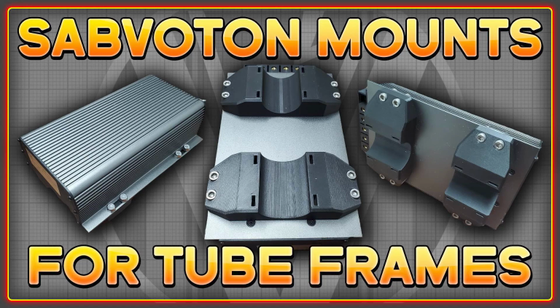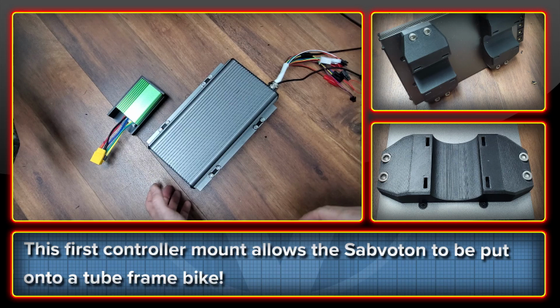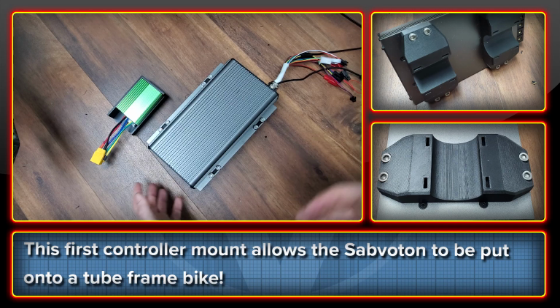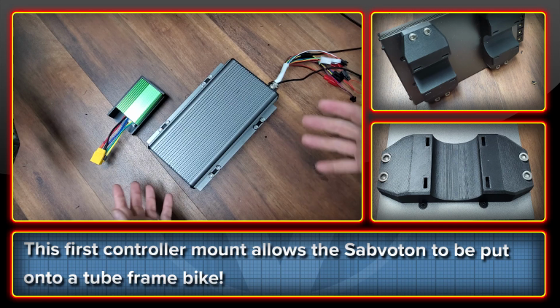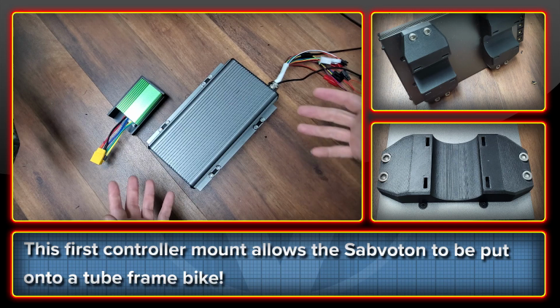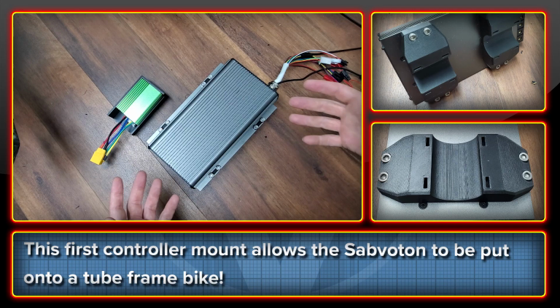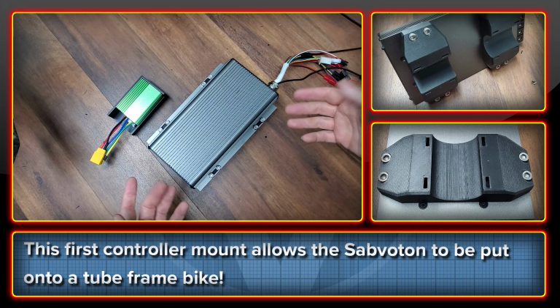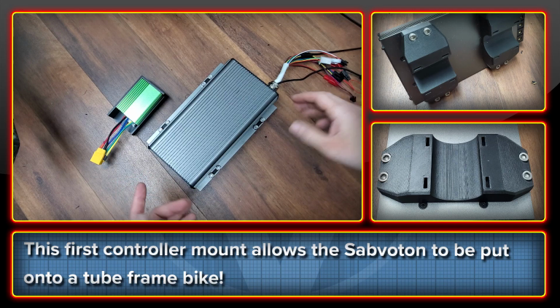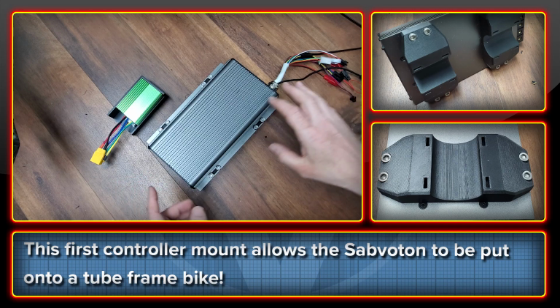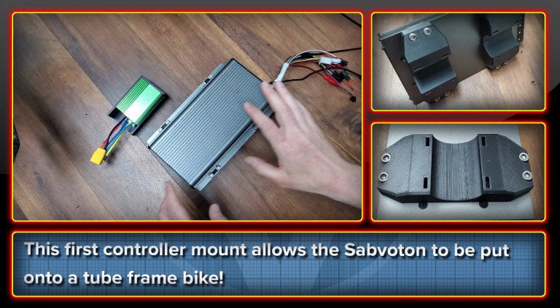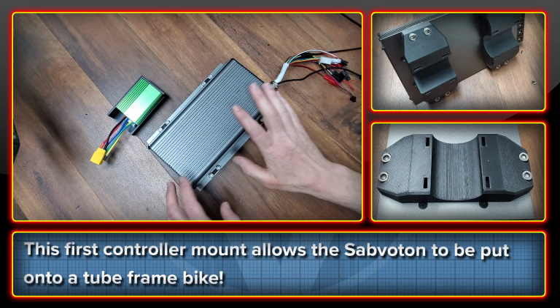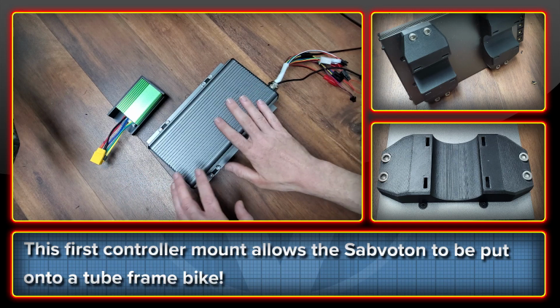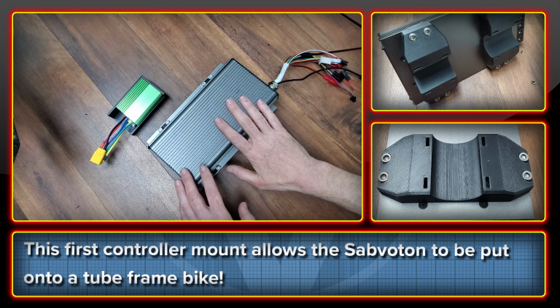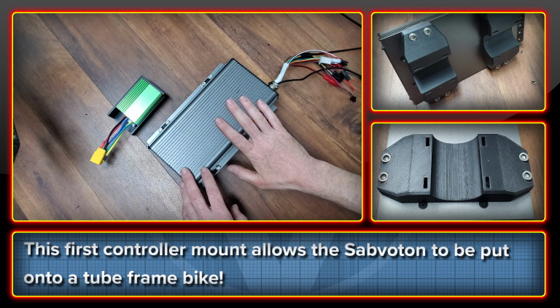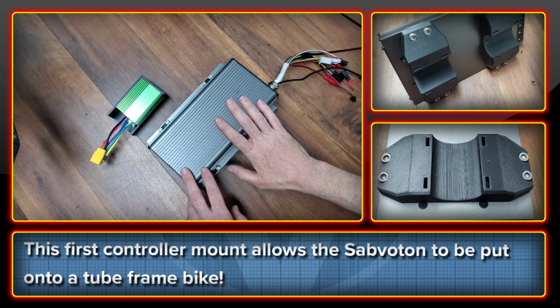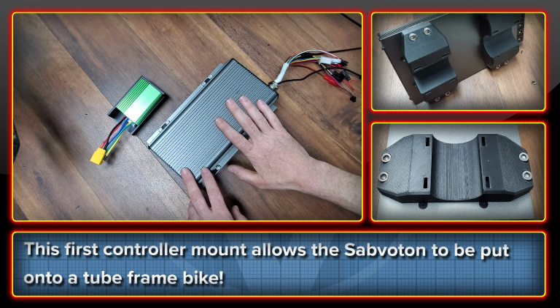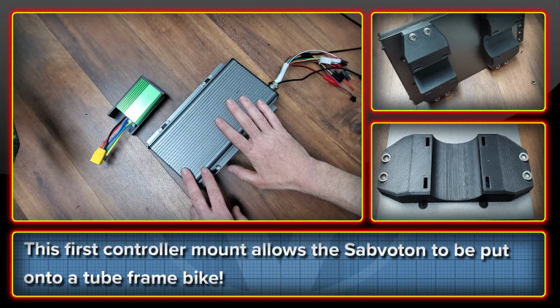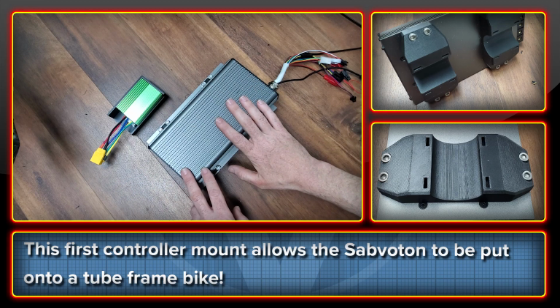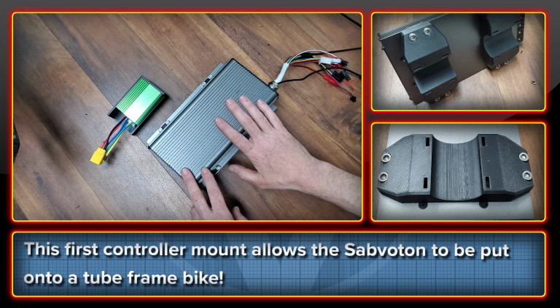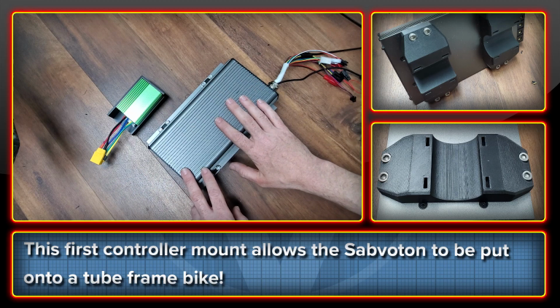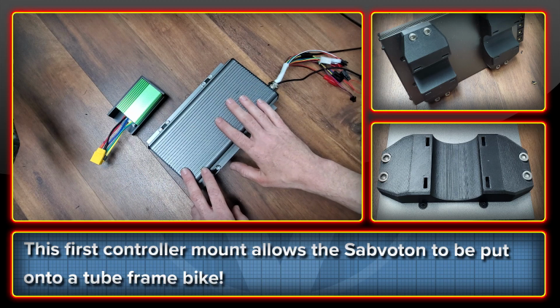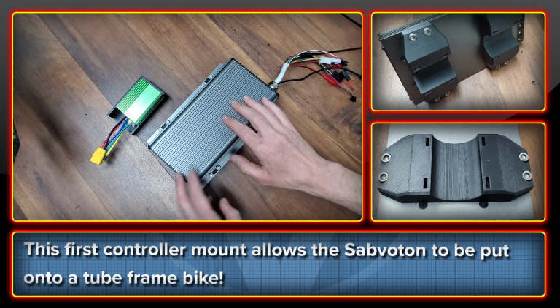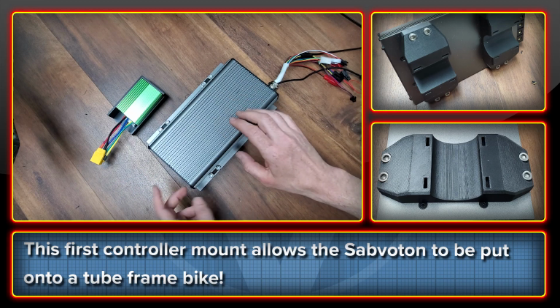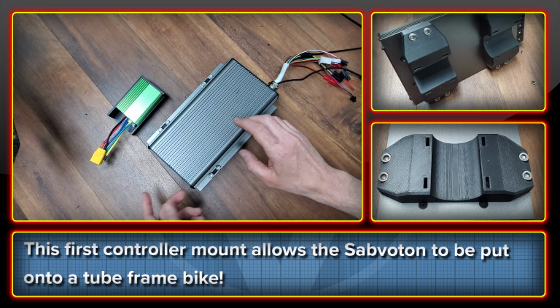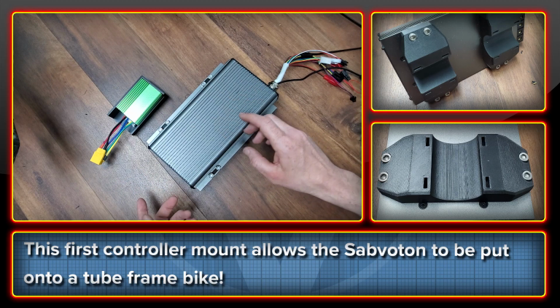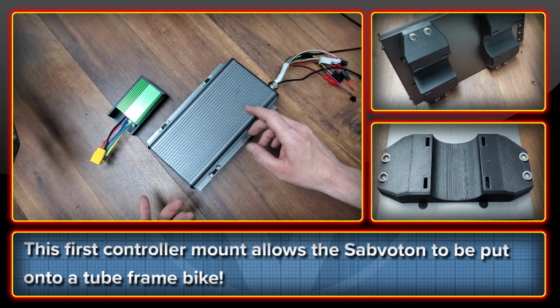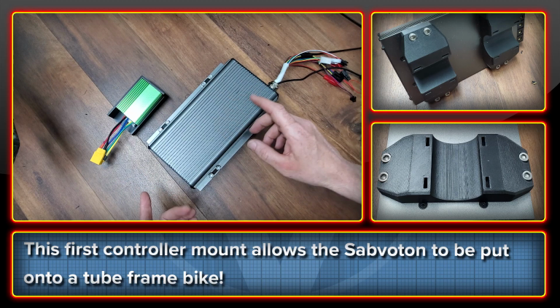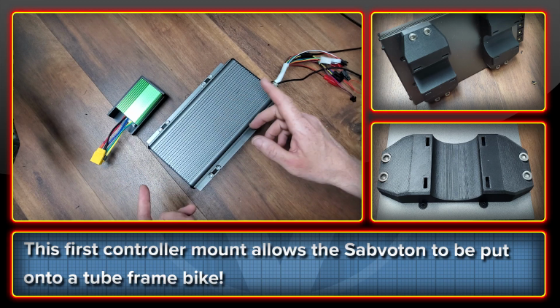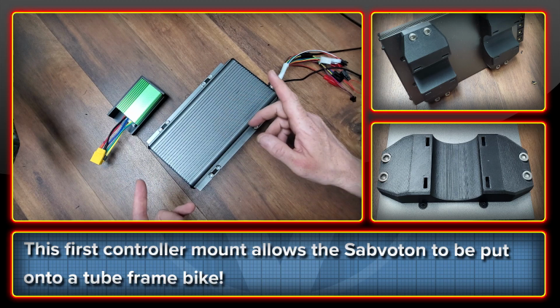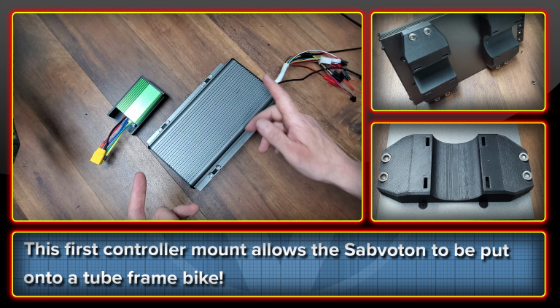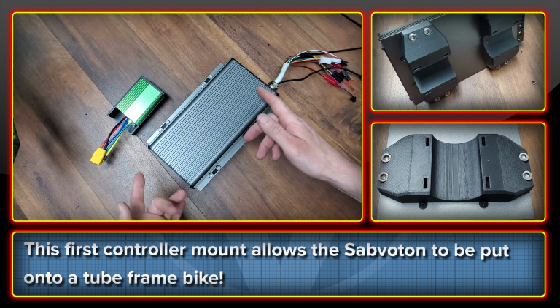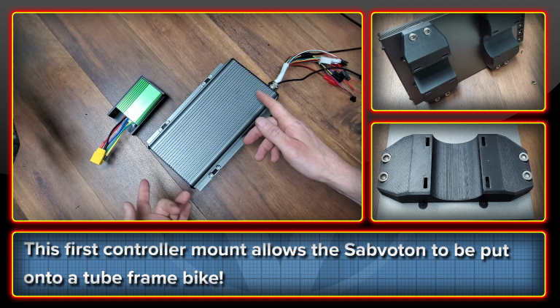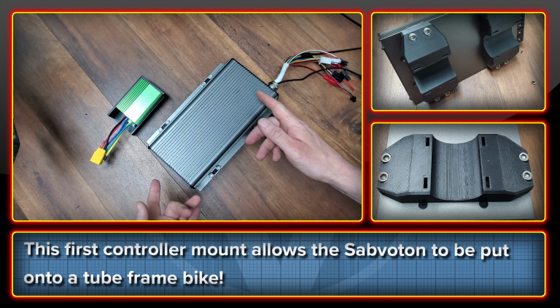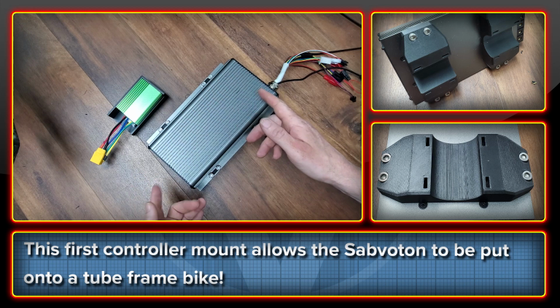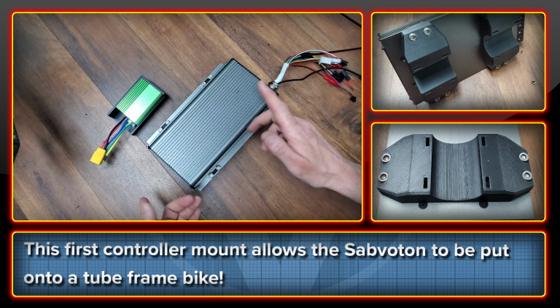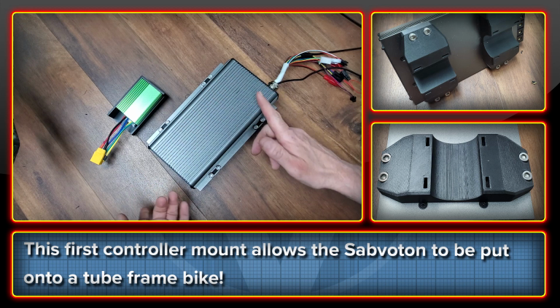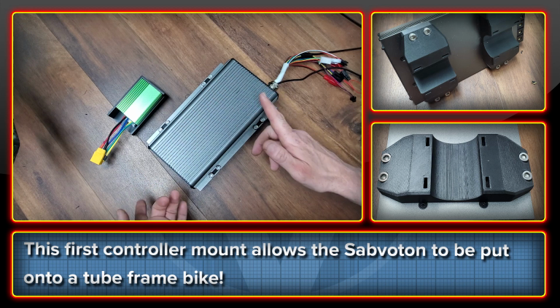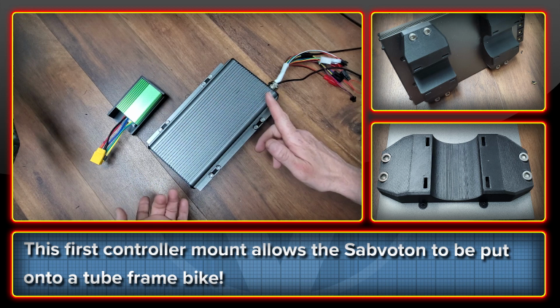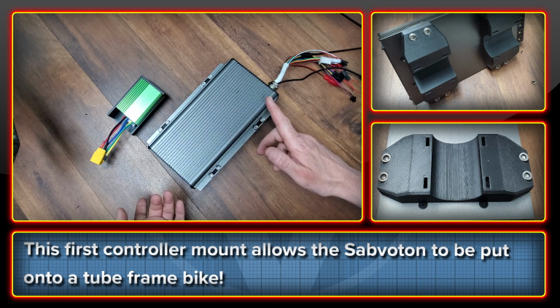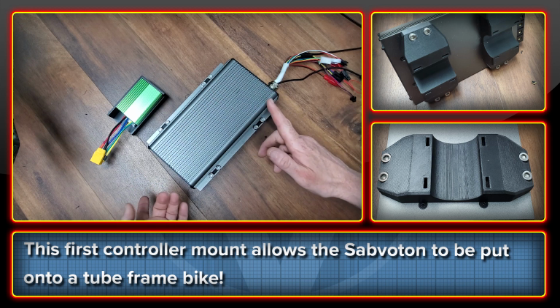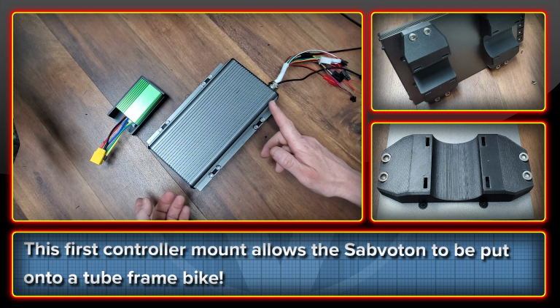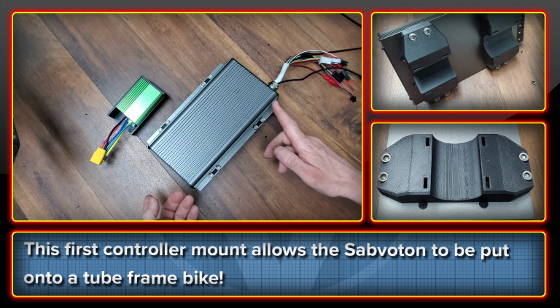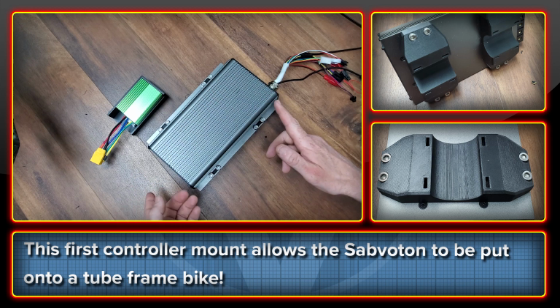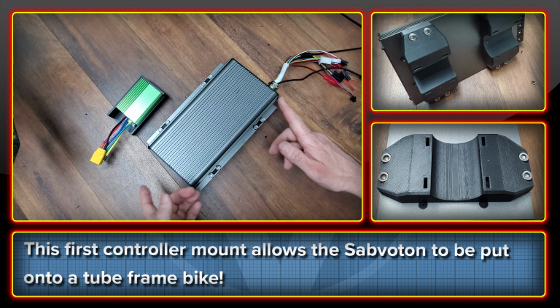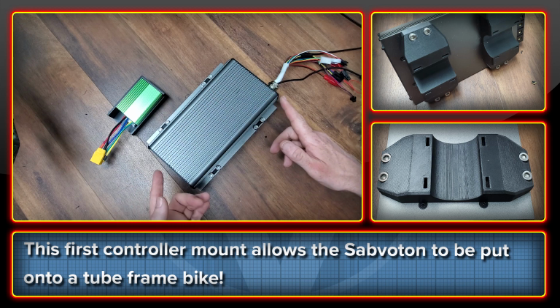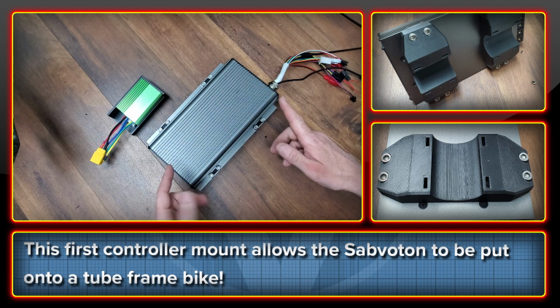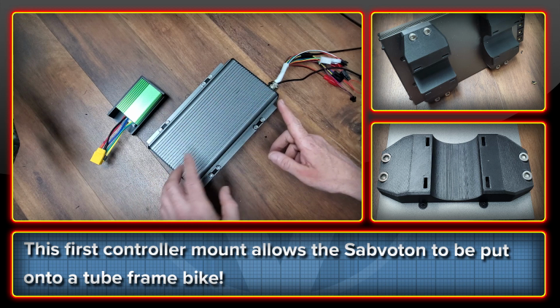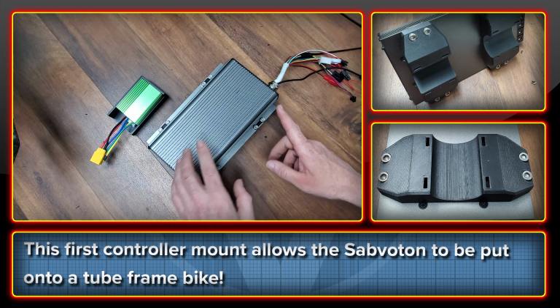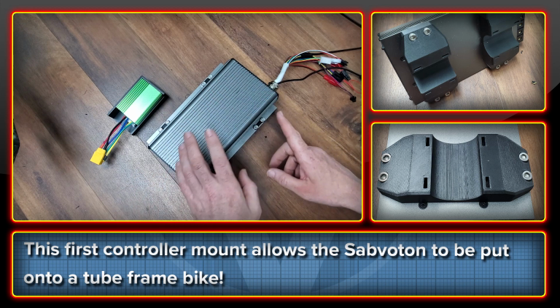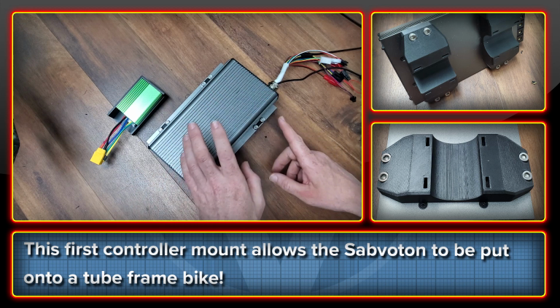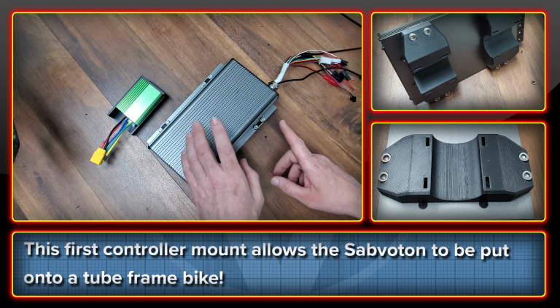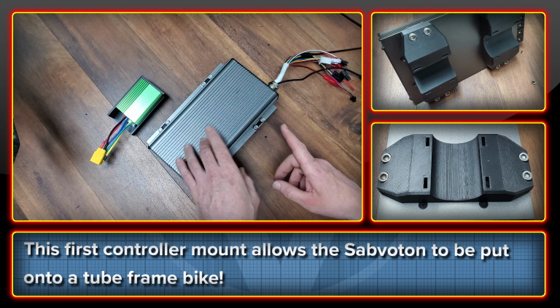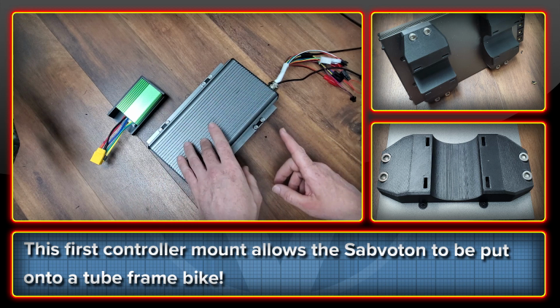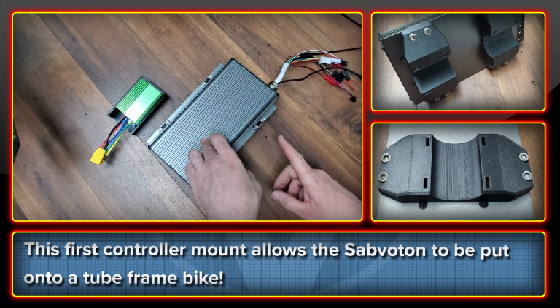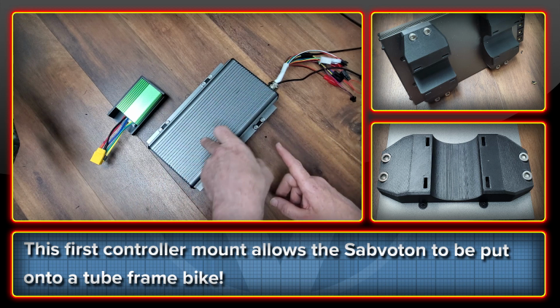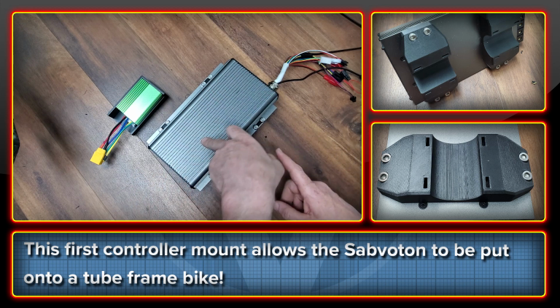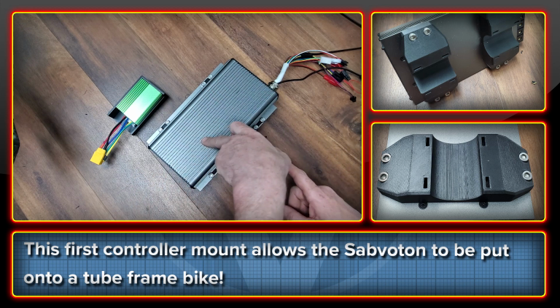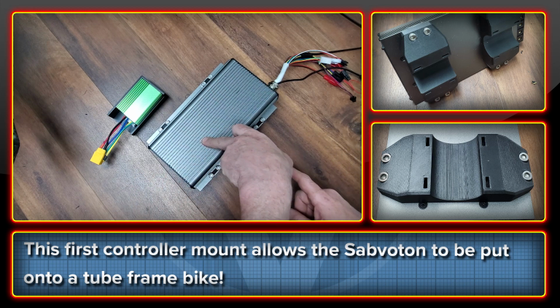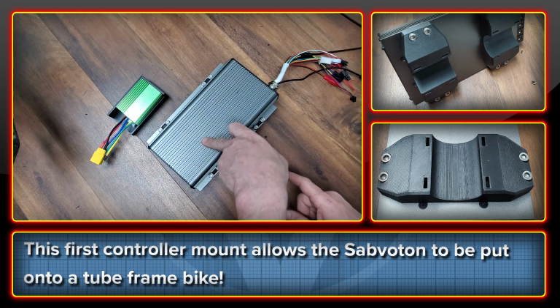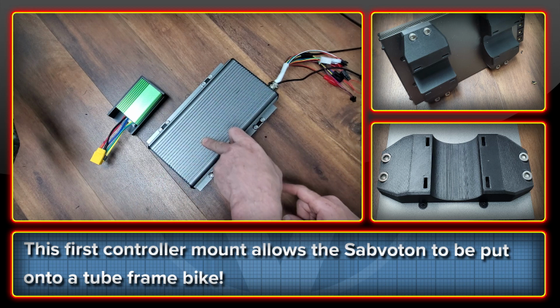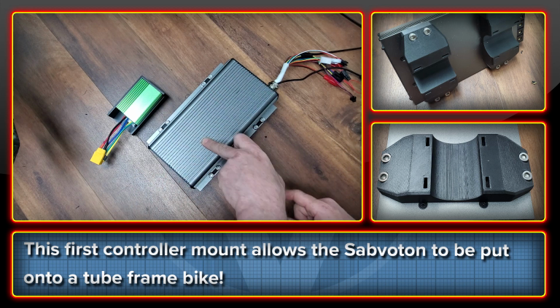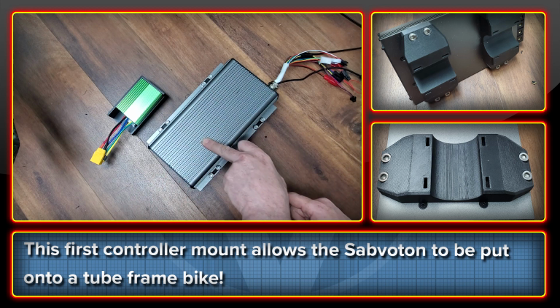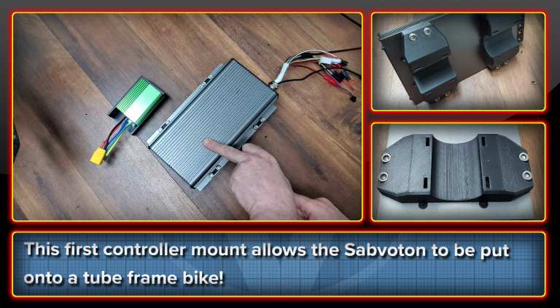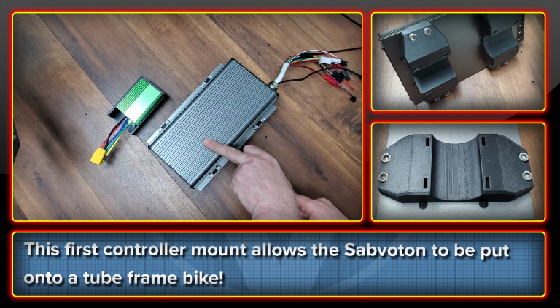Welcome to the High Voltage Light Electric Vehicle Channel. A quick mid-week video here with some new mounting hardware that I've been working on.